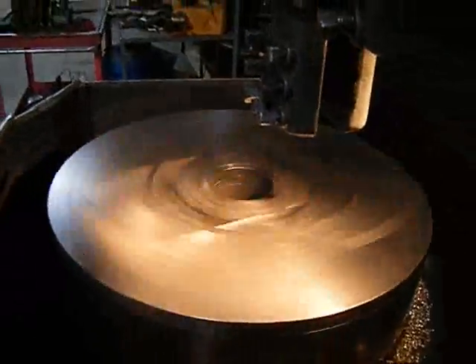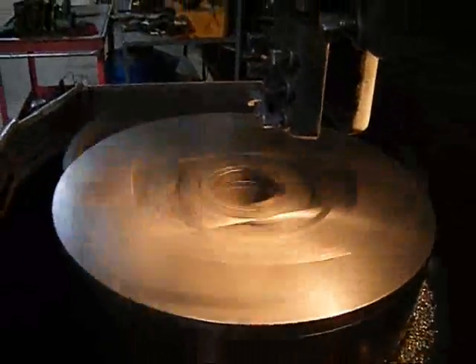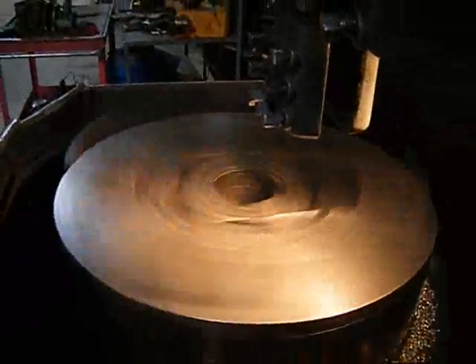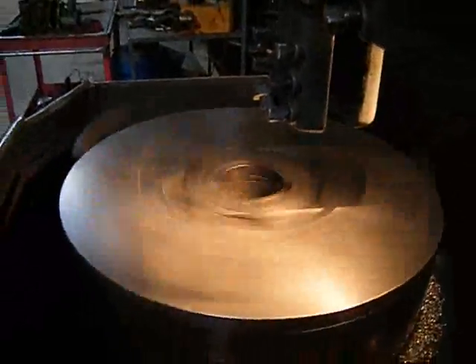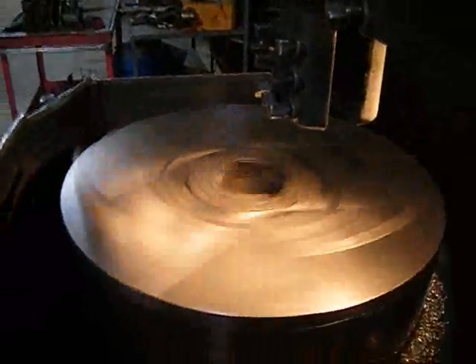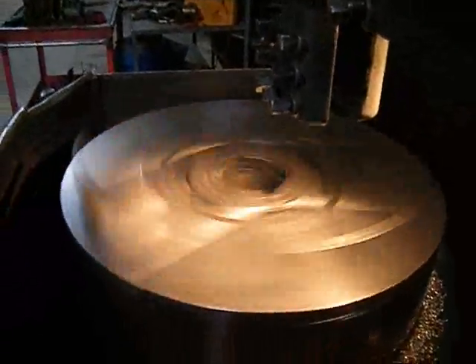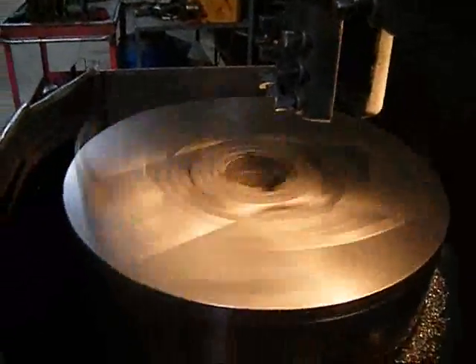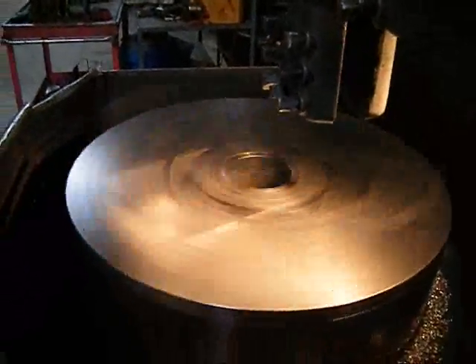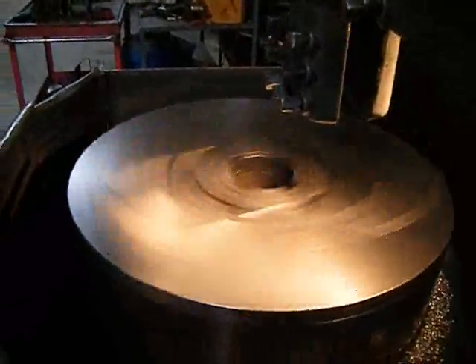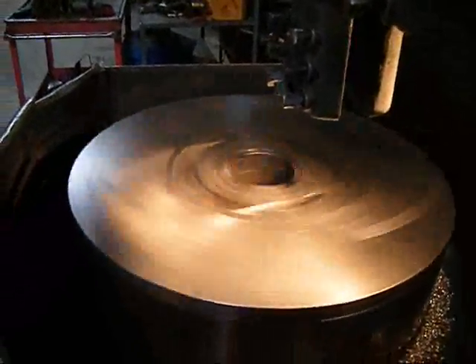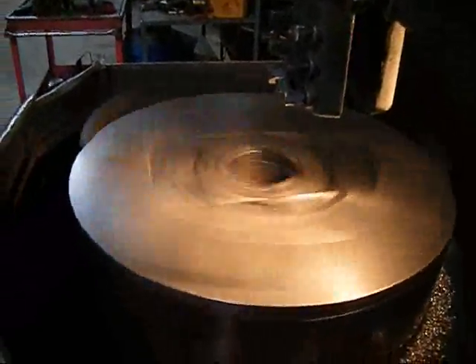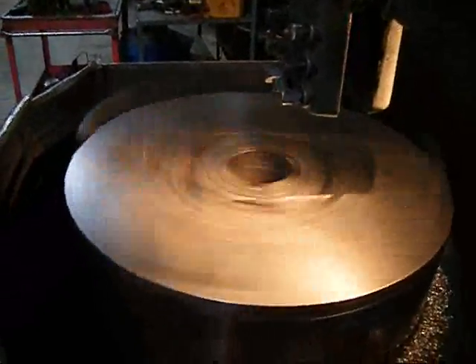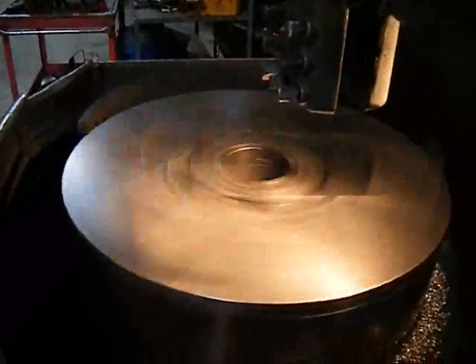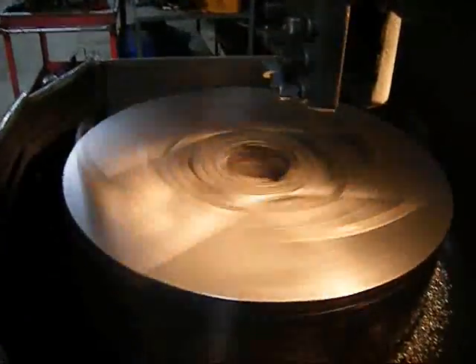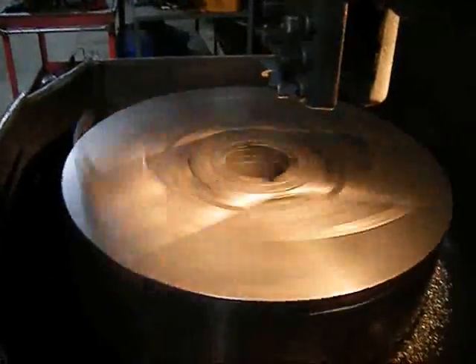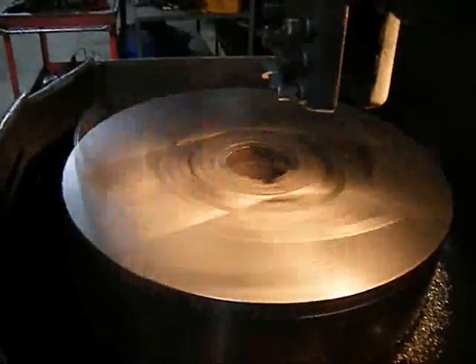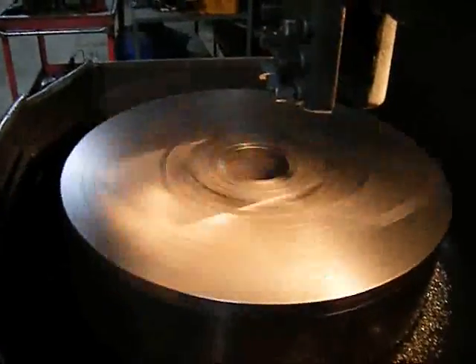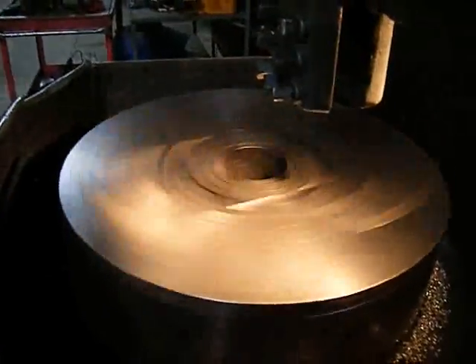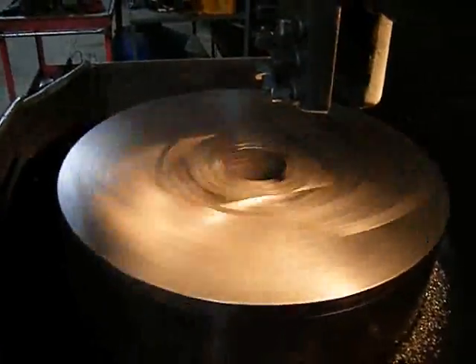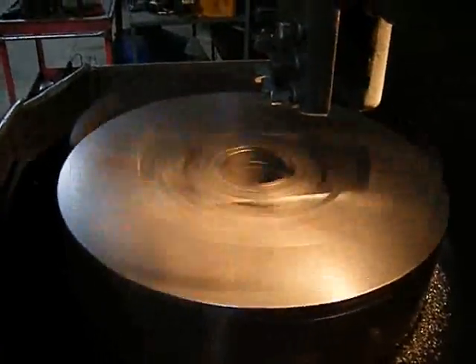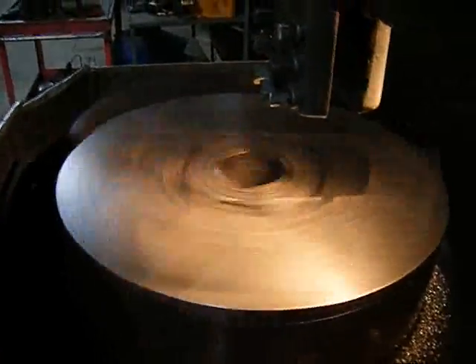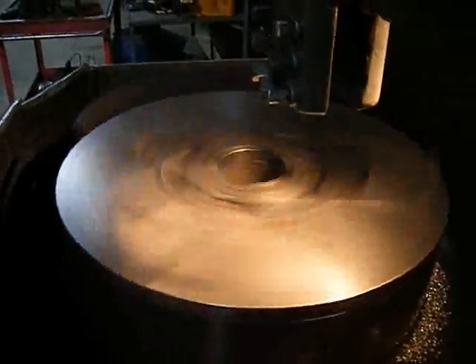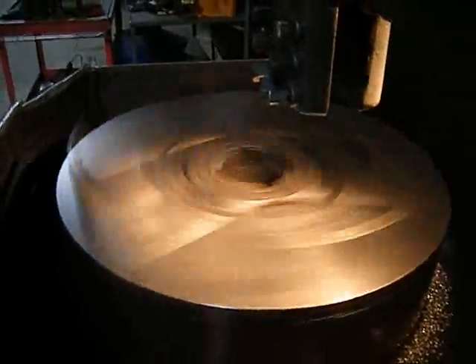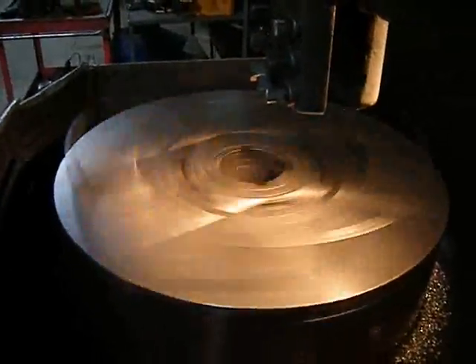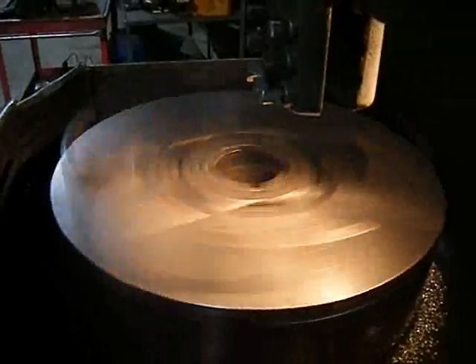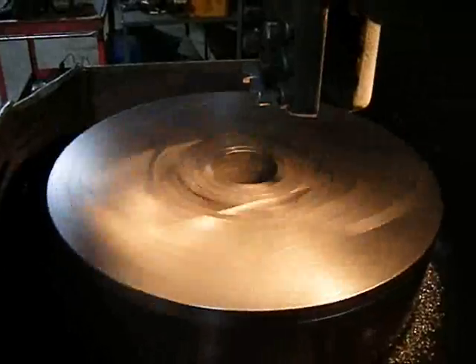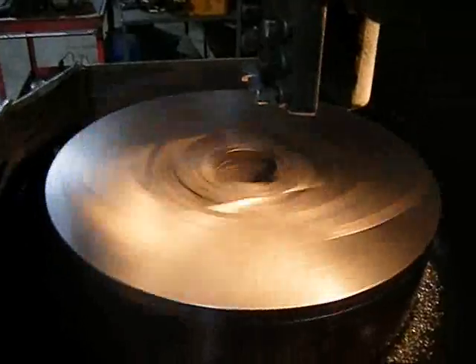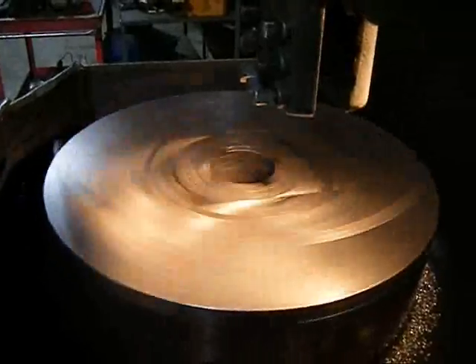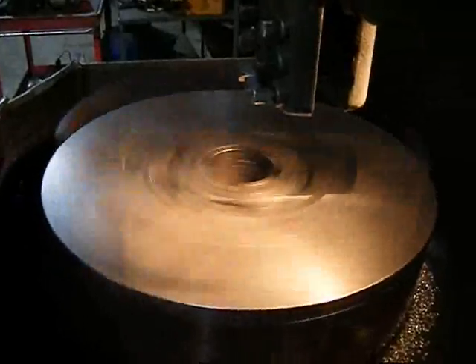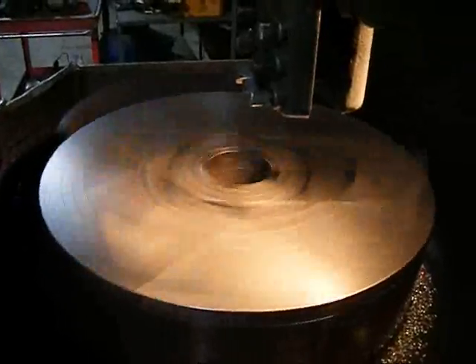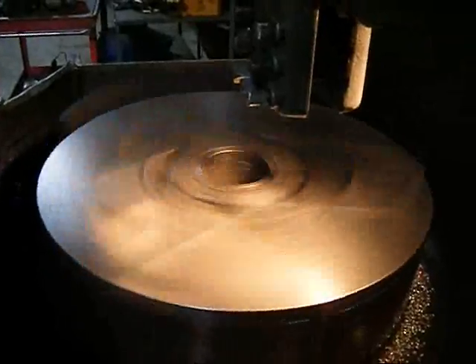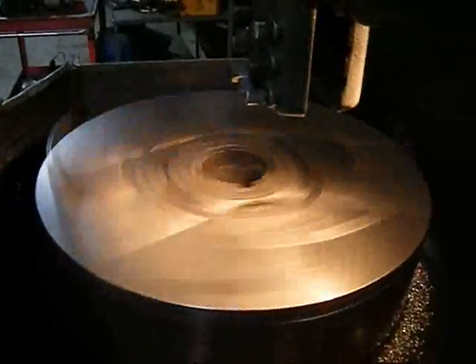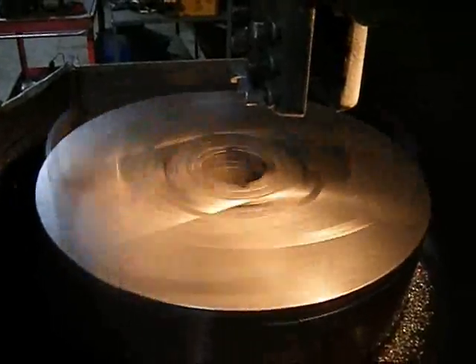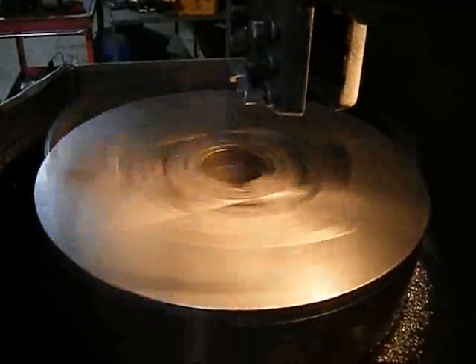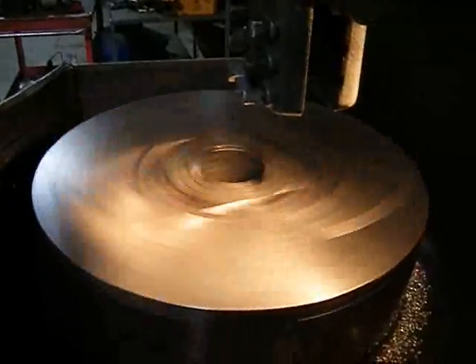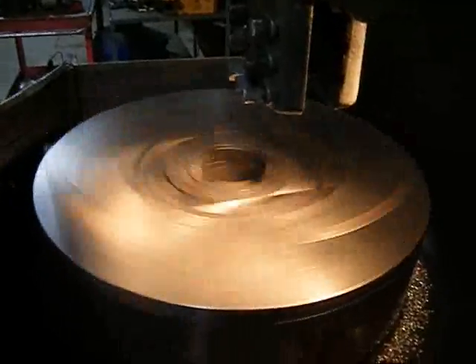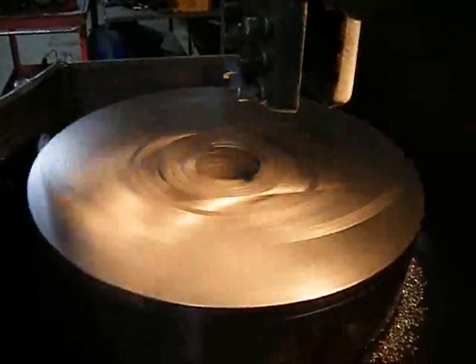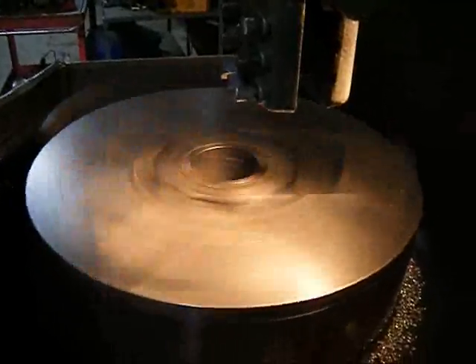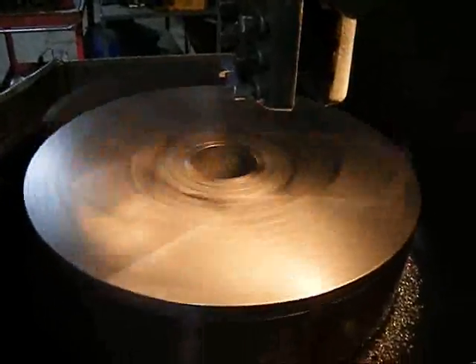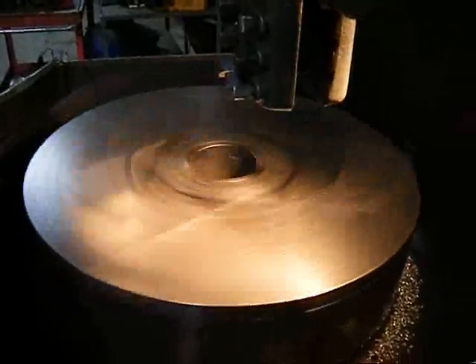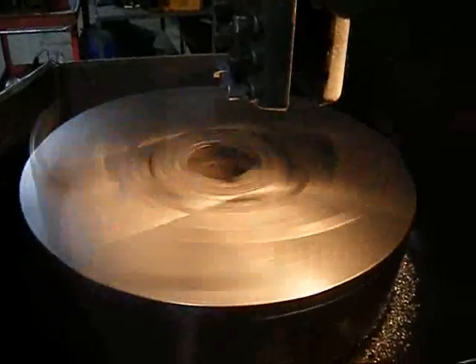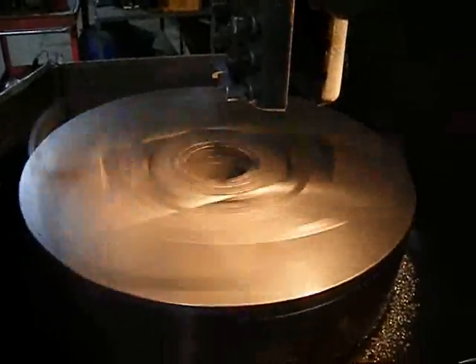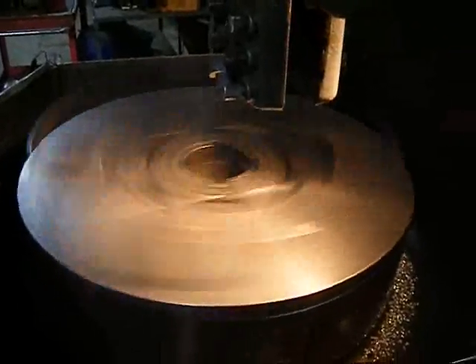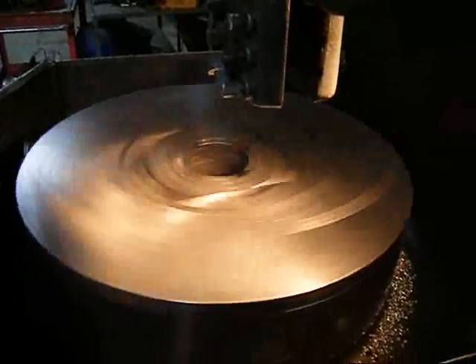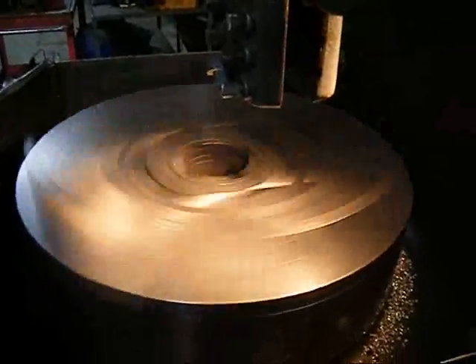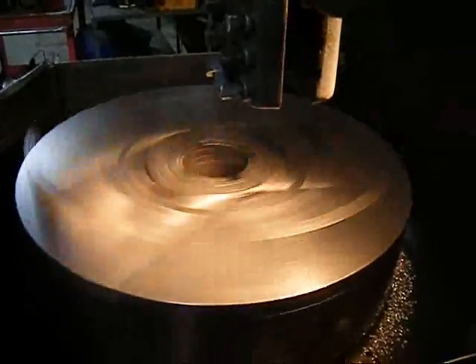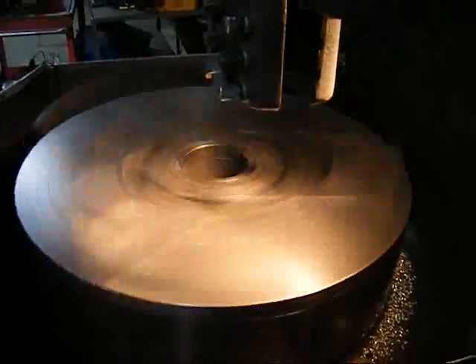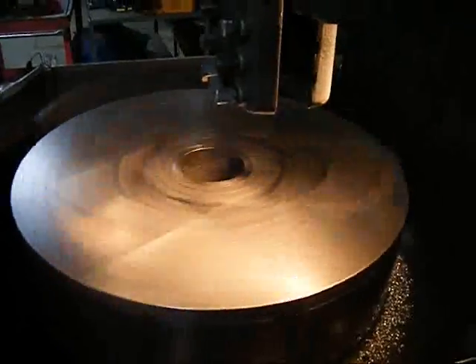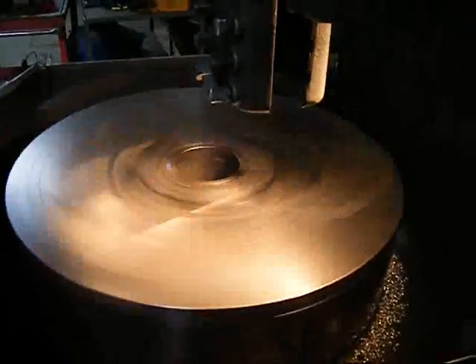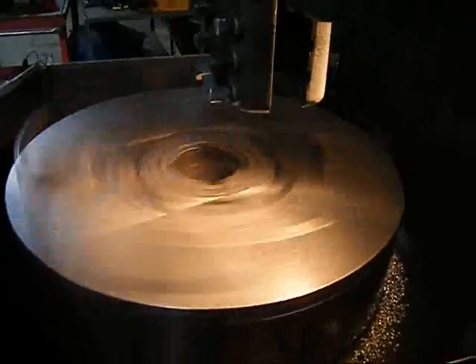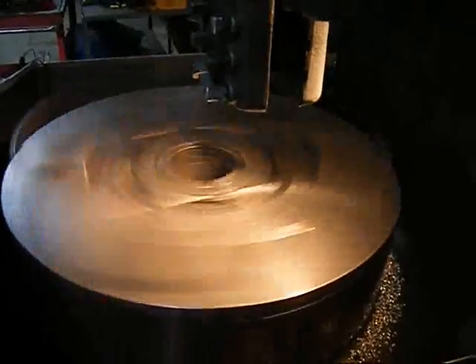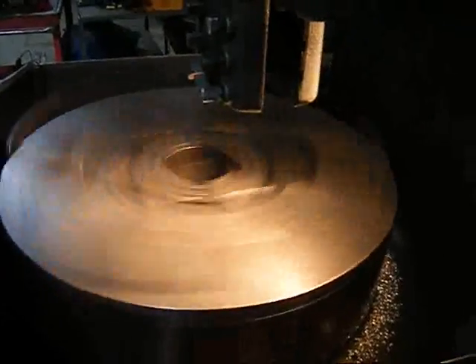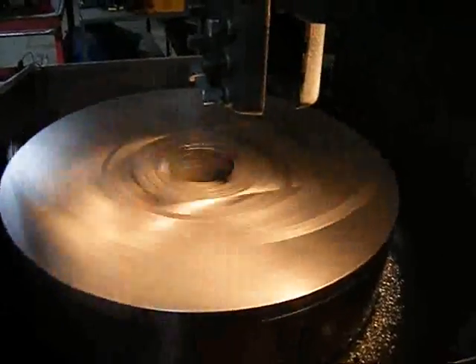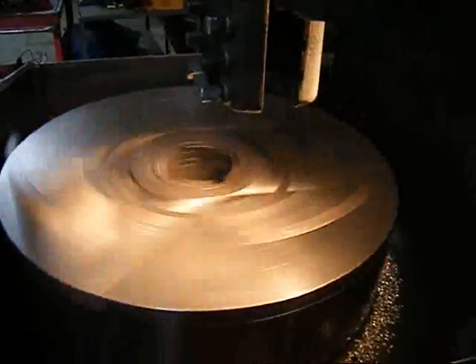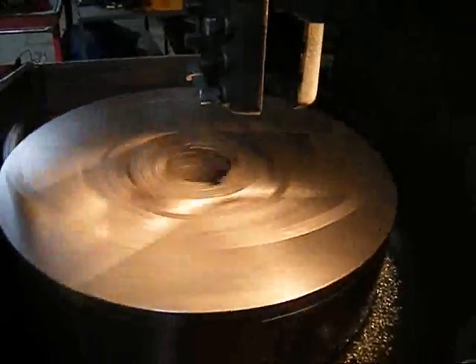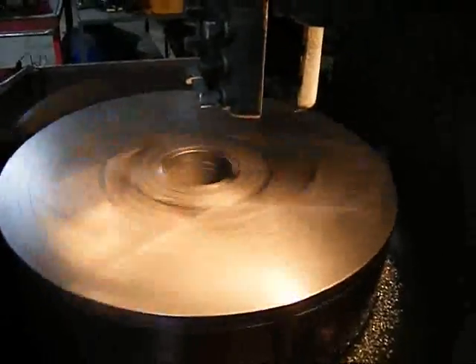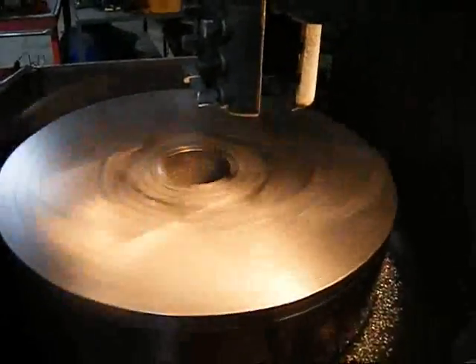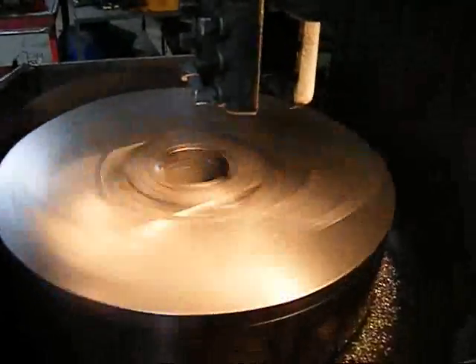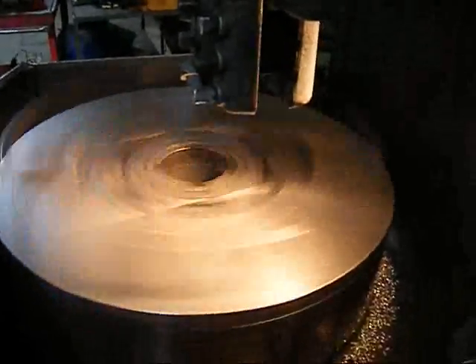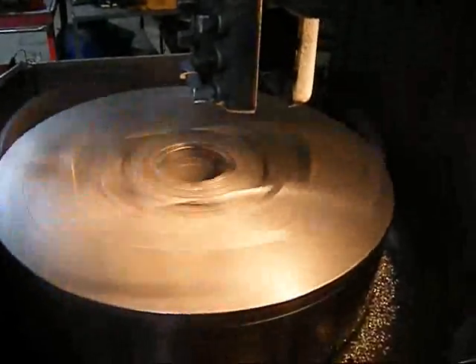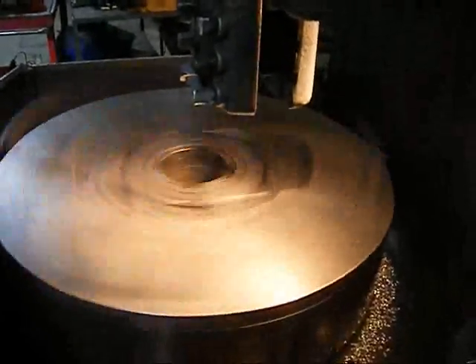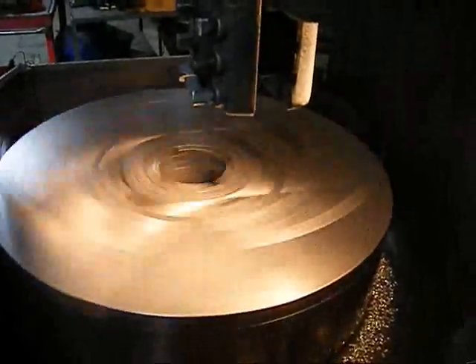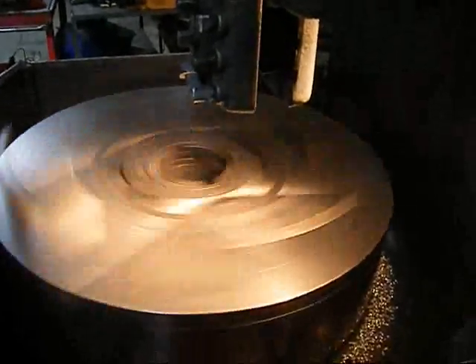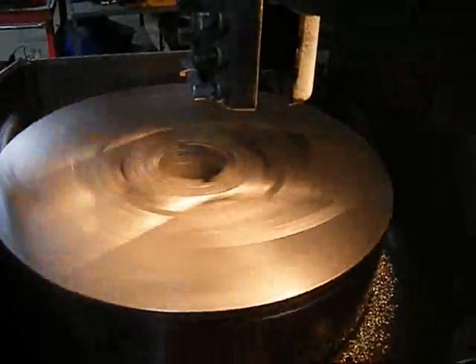As I disengage the table, you're going to hear the braking gauge, which is properly functioning.